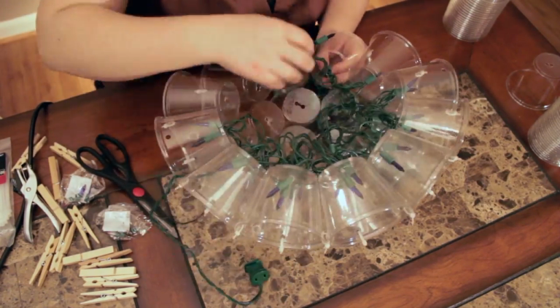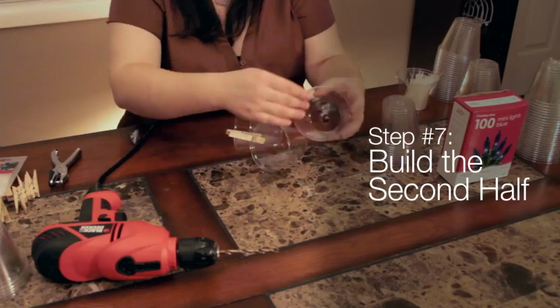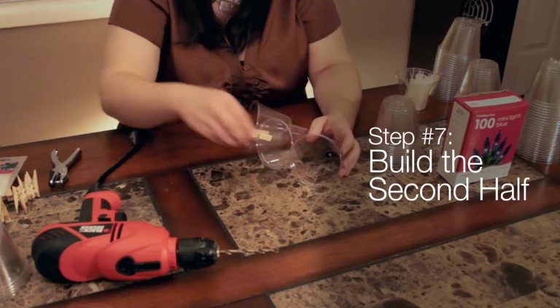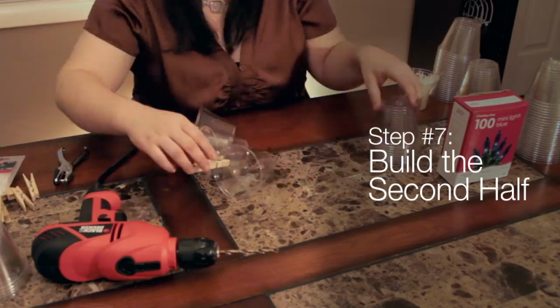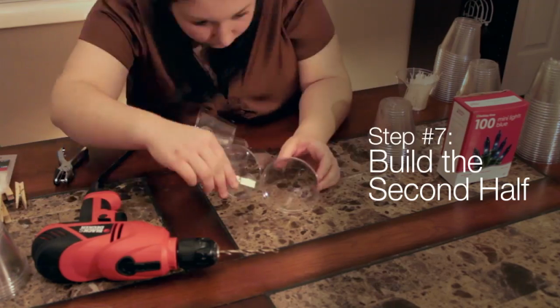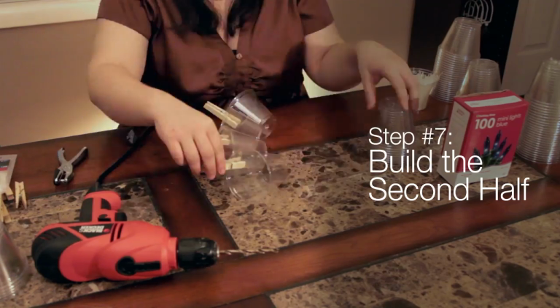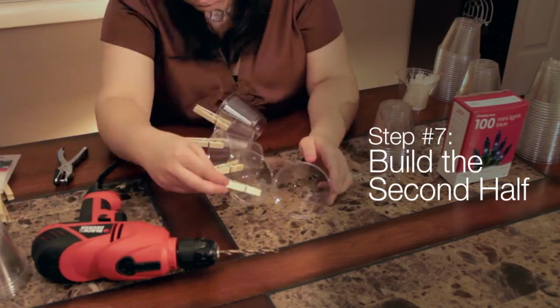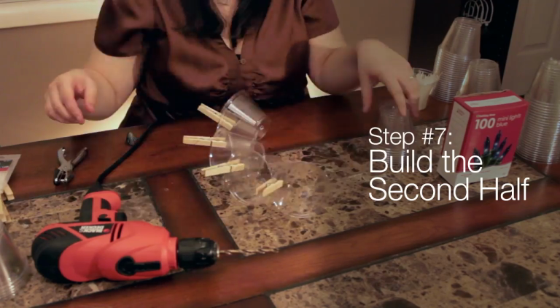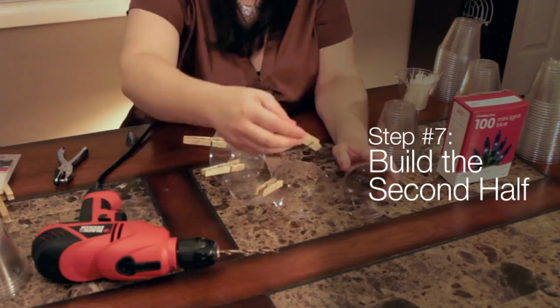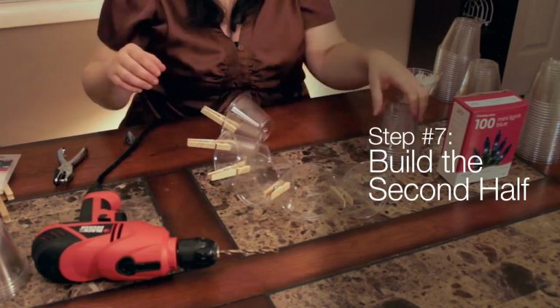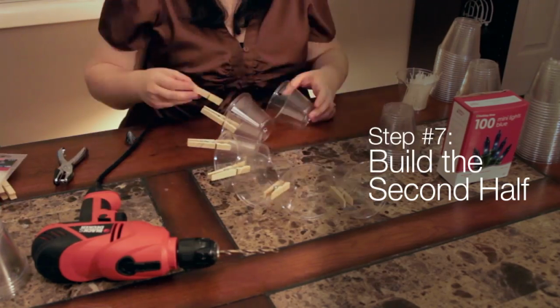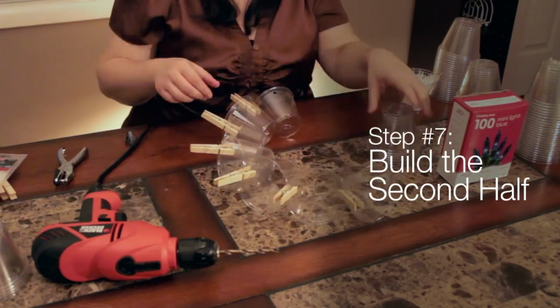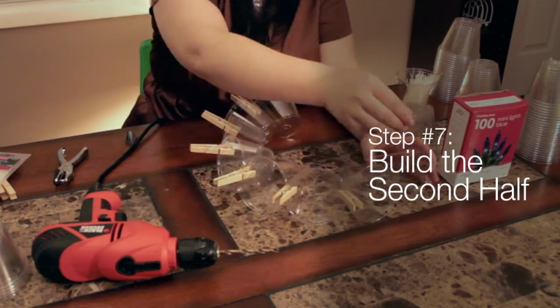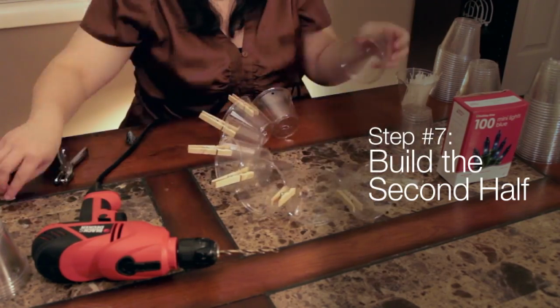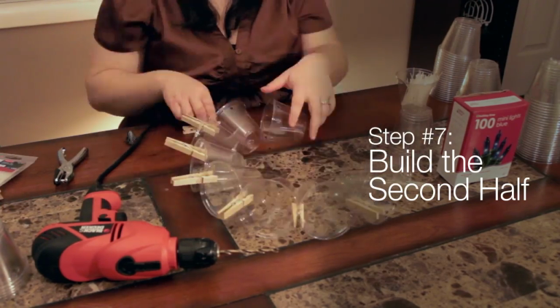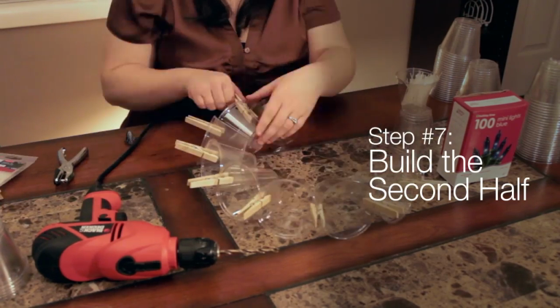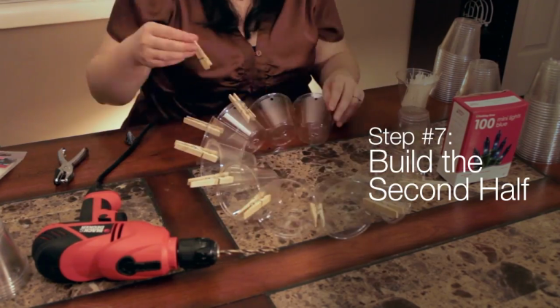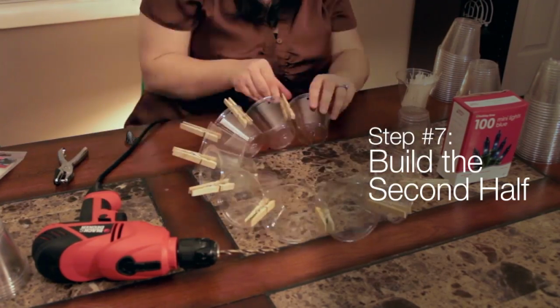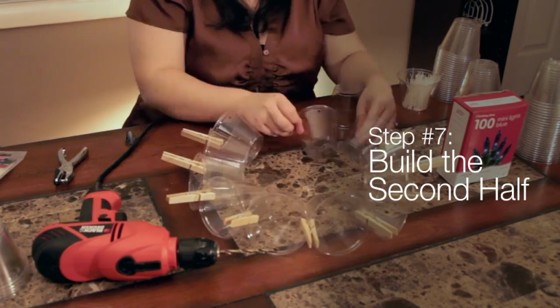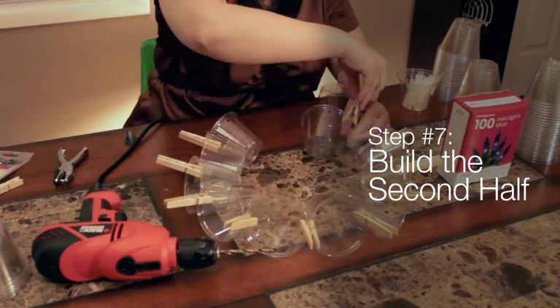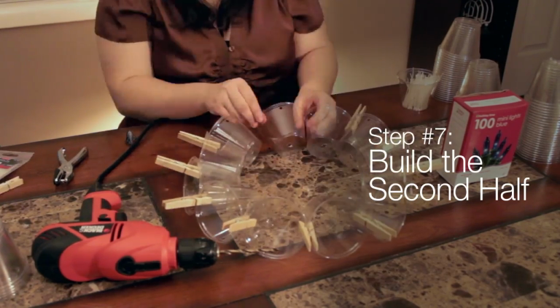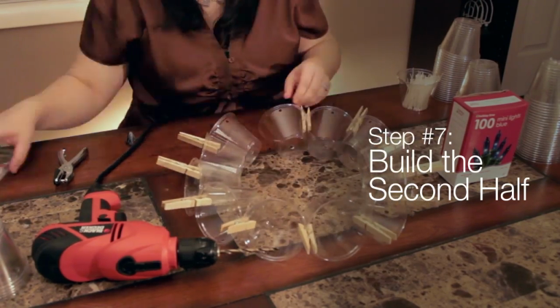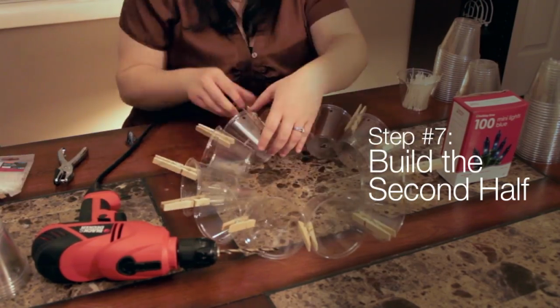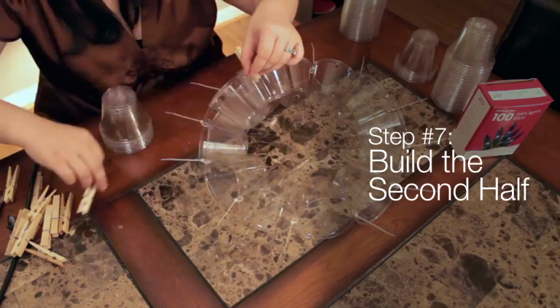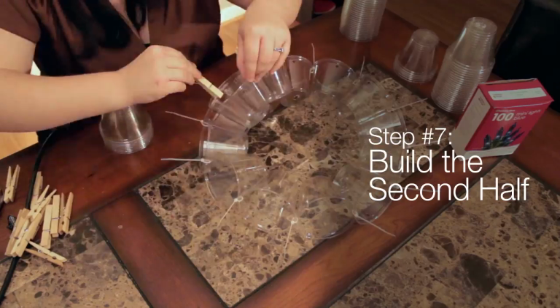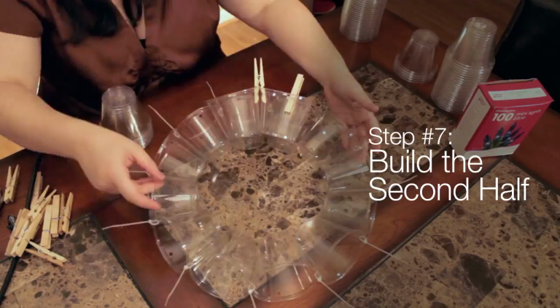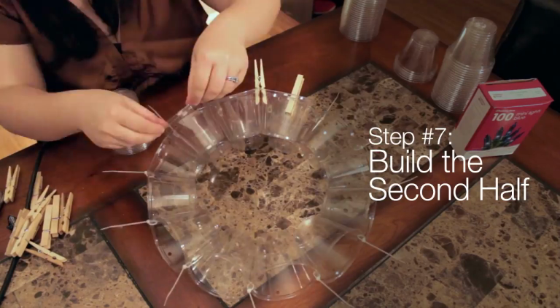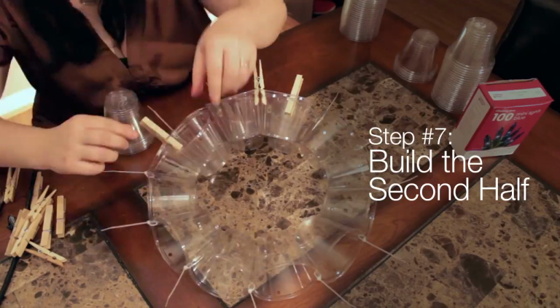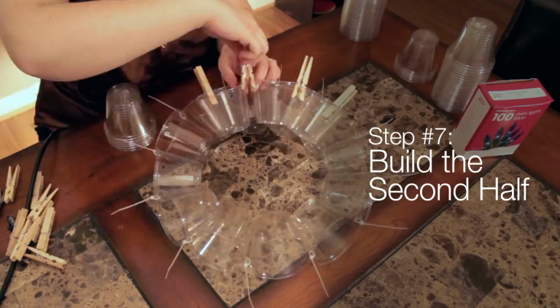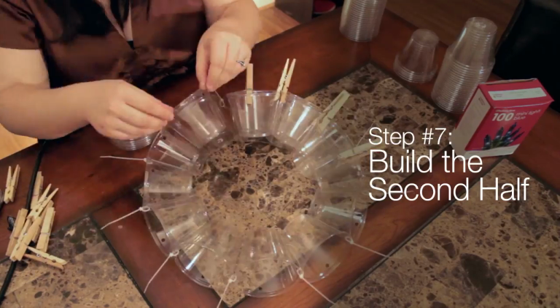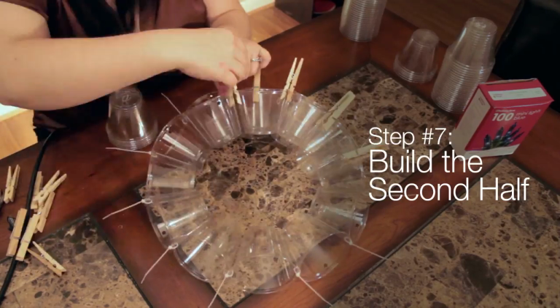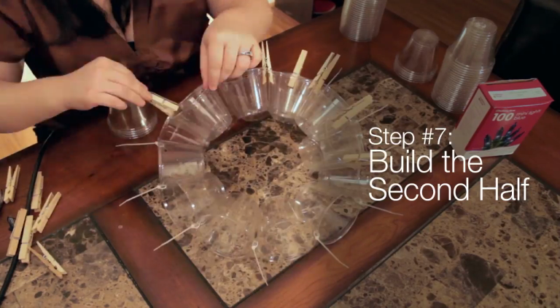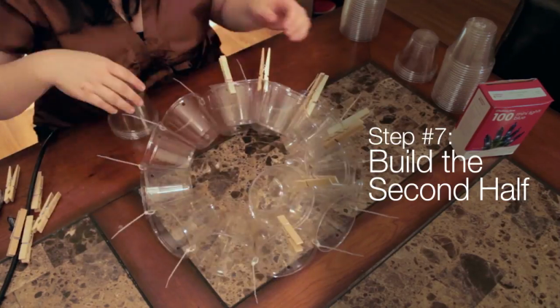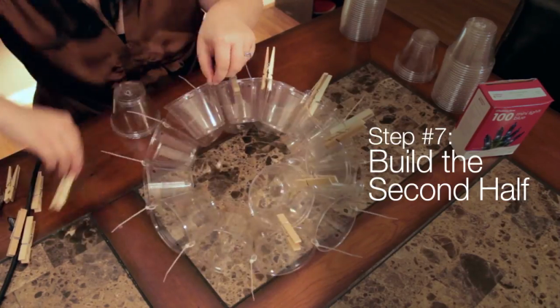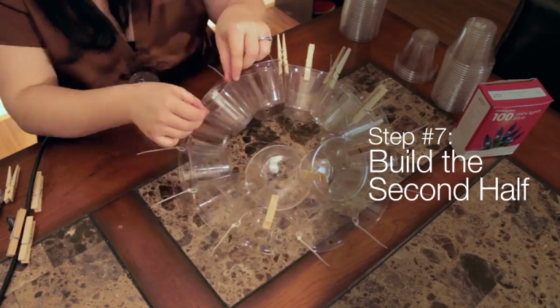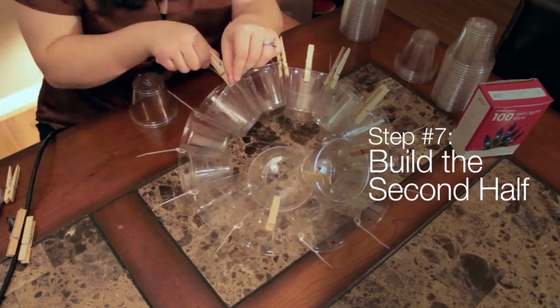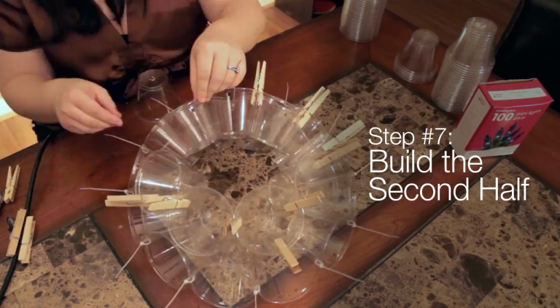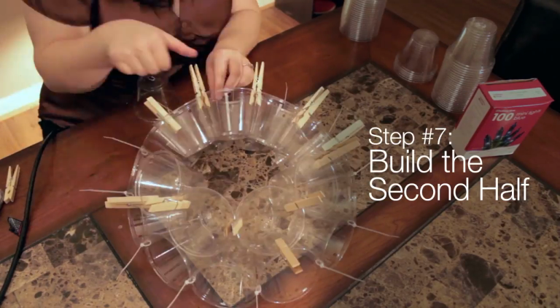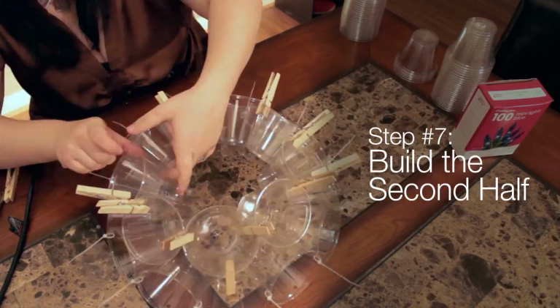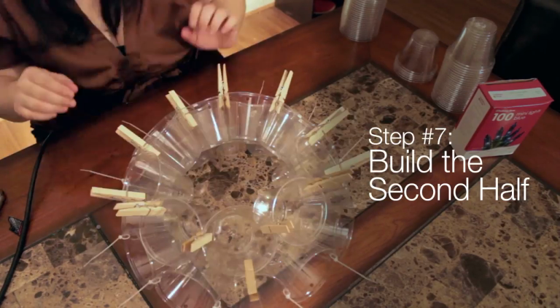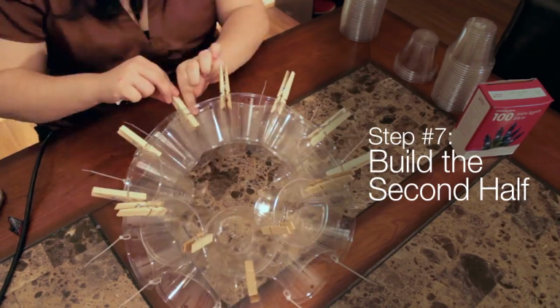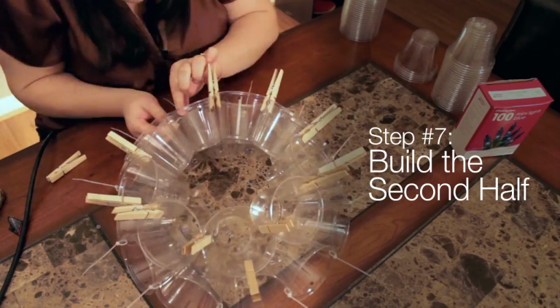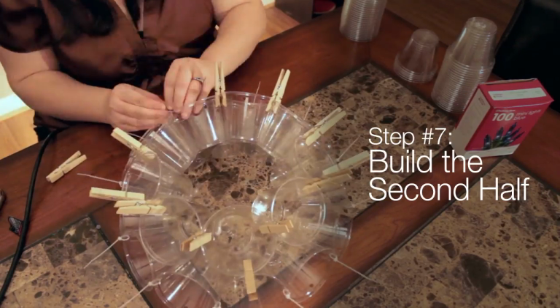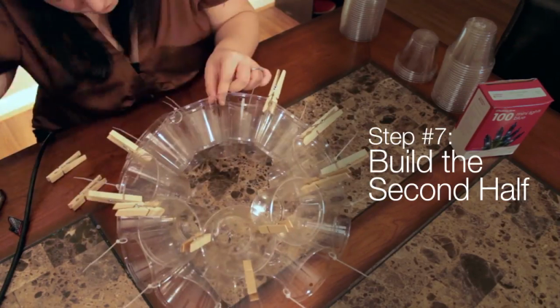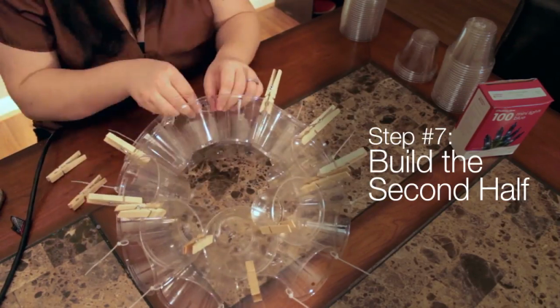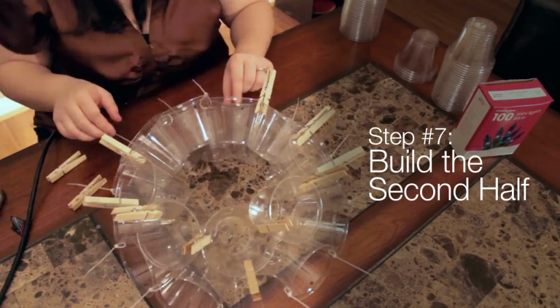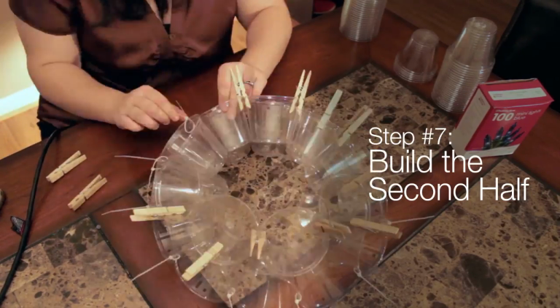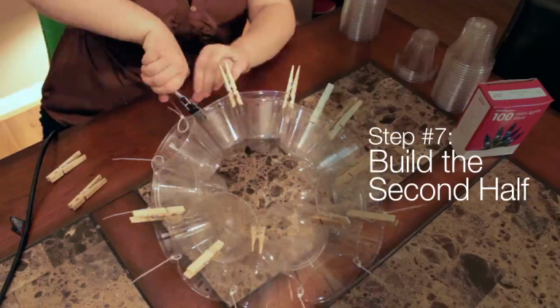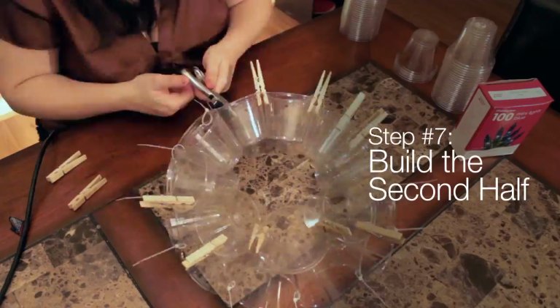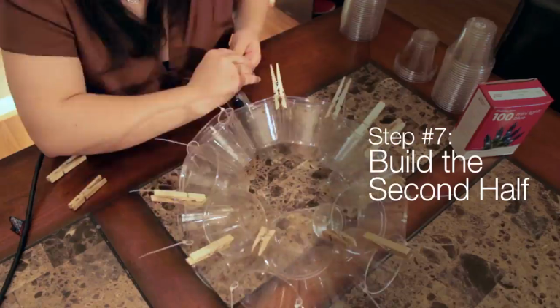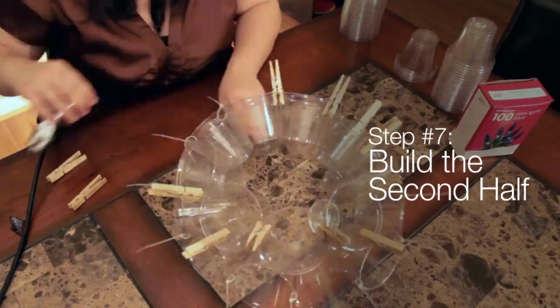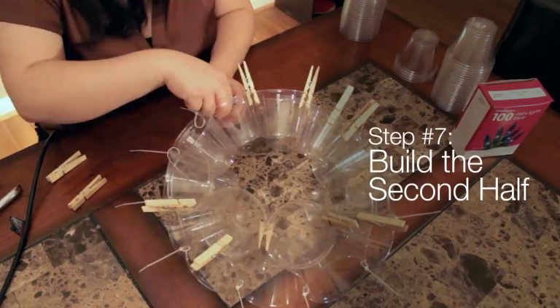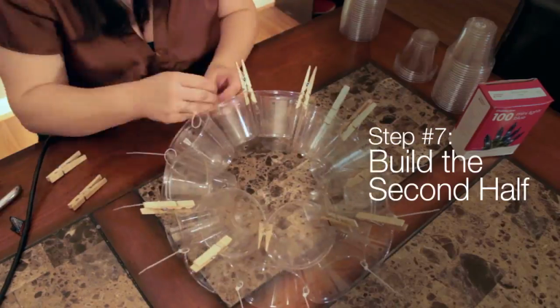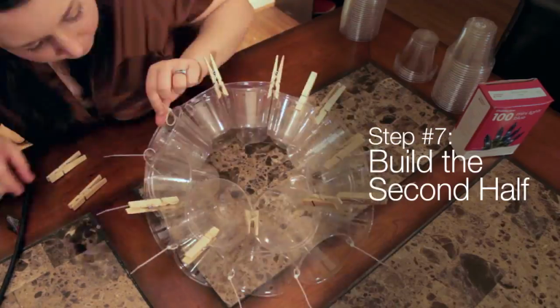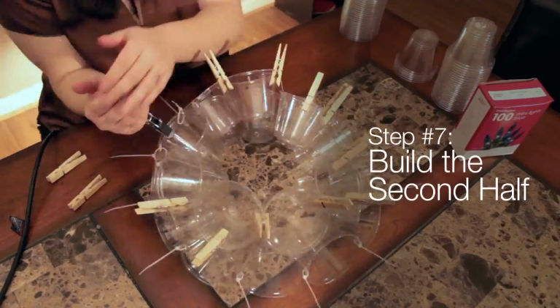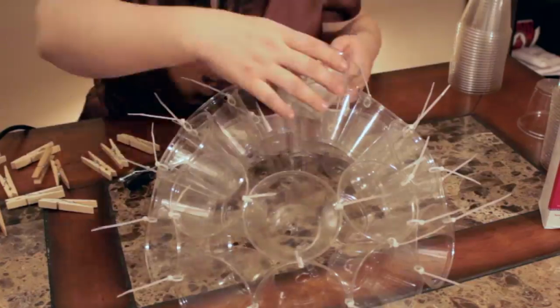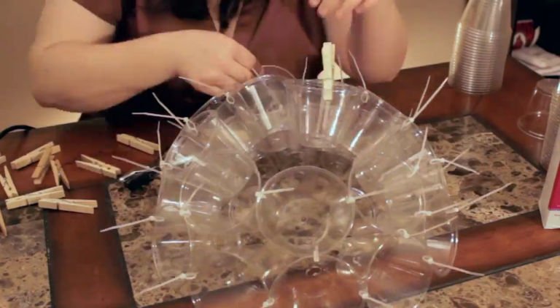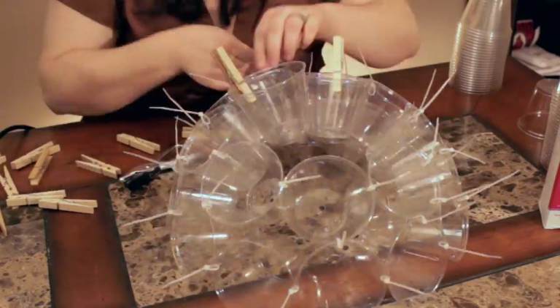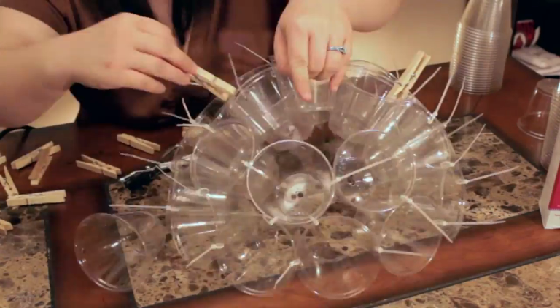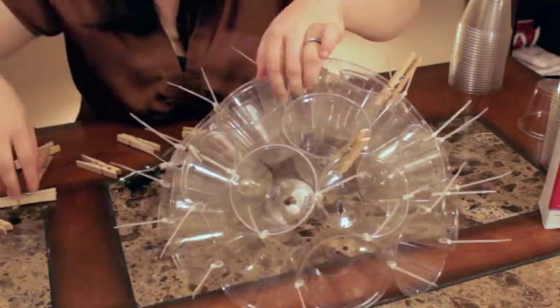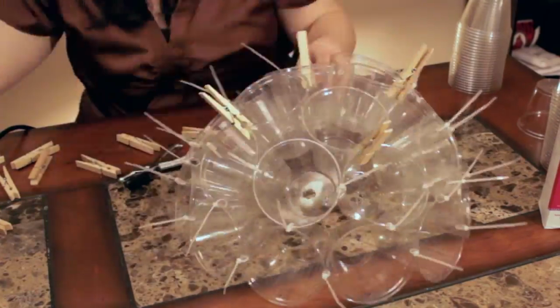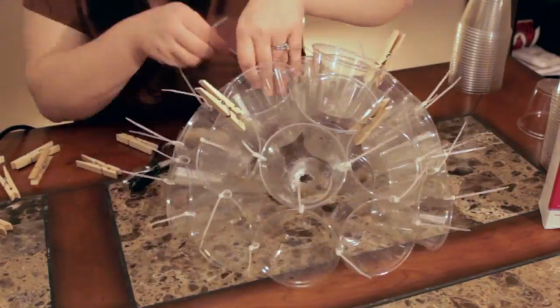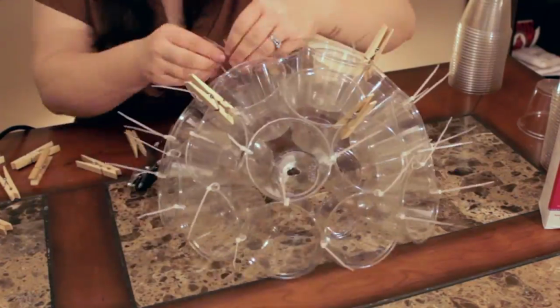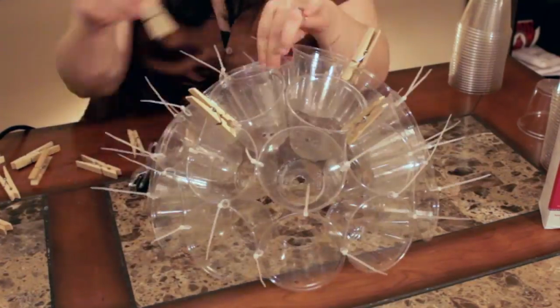Step 7 is building the second half. Set aside the half that you have completed. Build the second half by repeating steps 3 through 5.